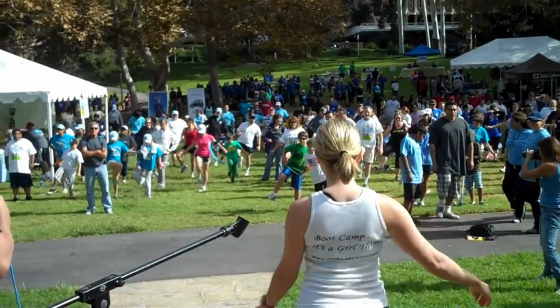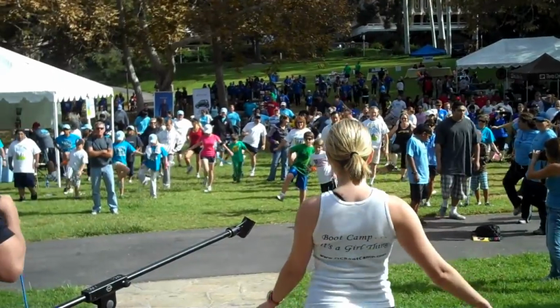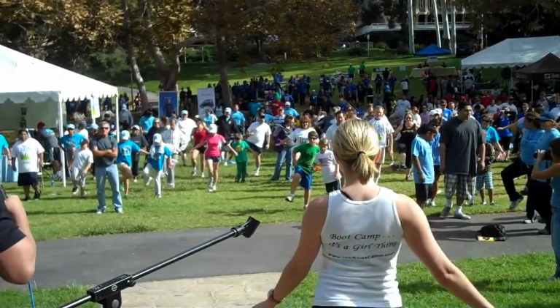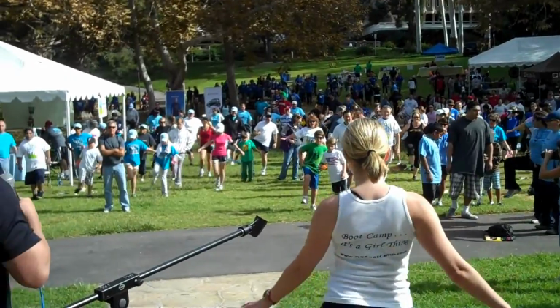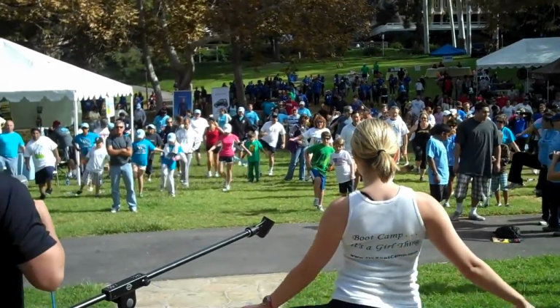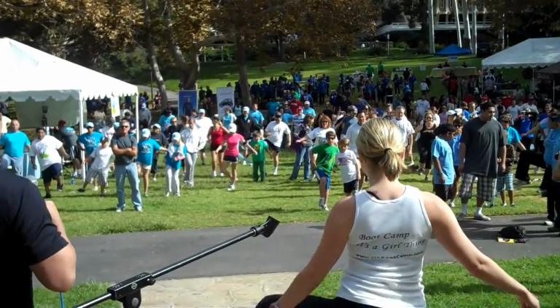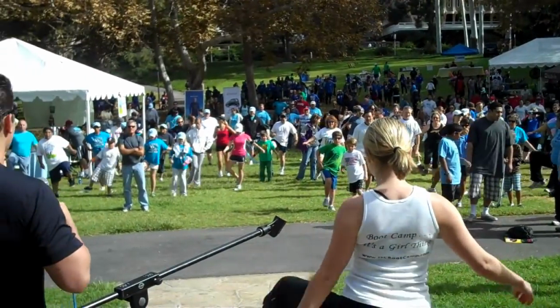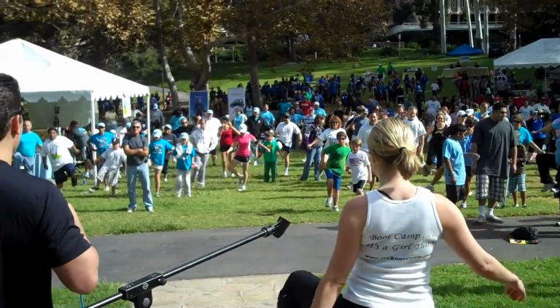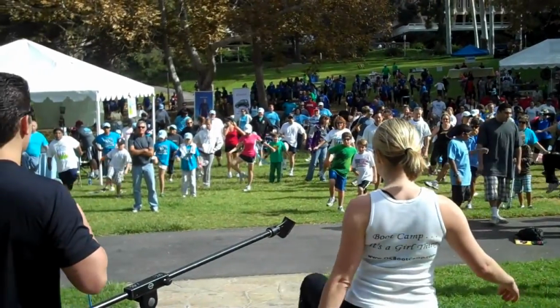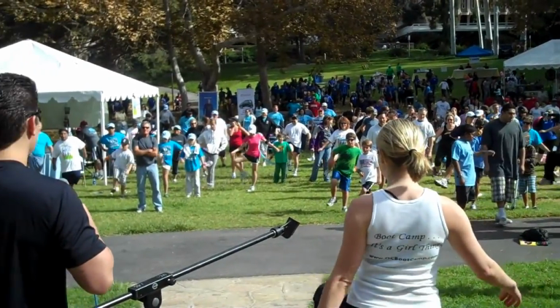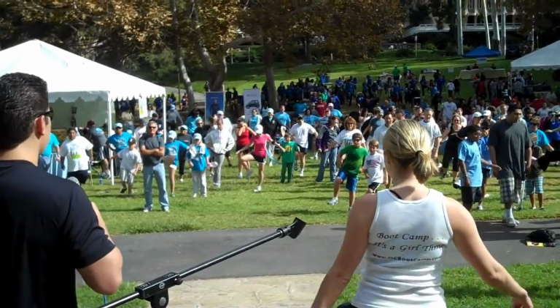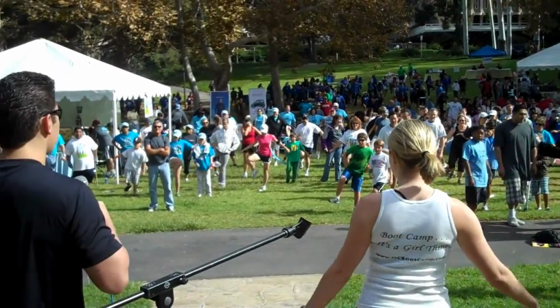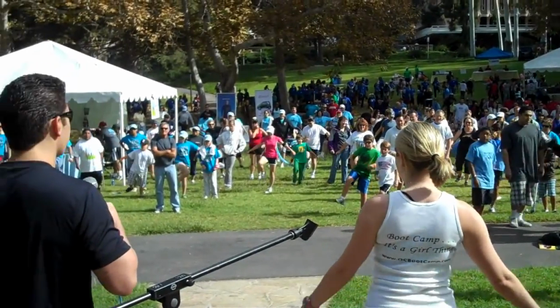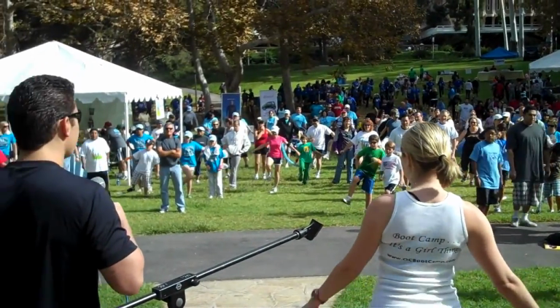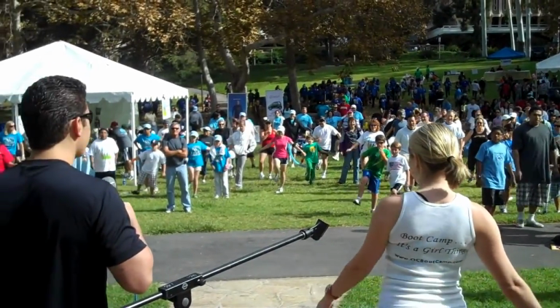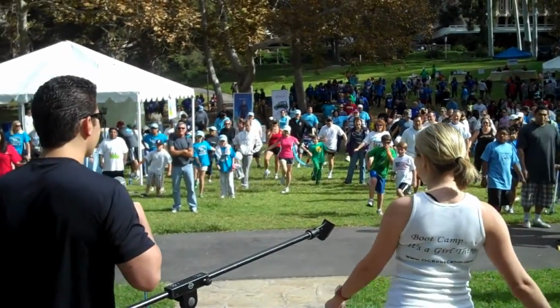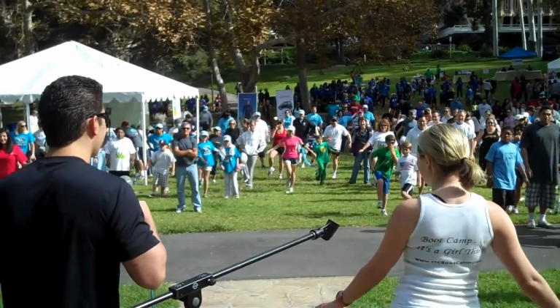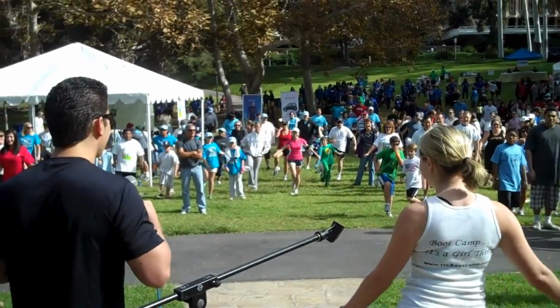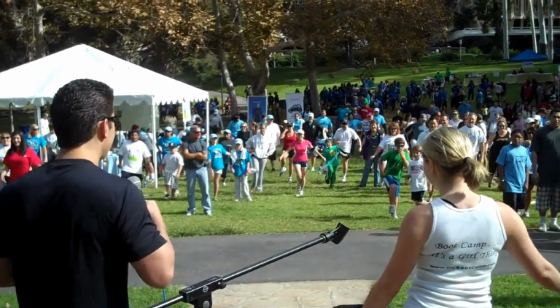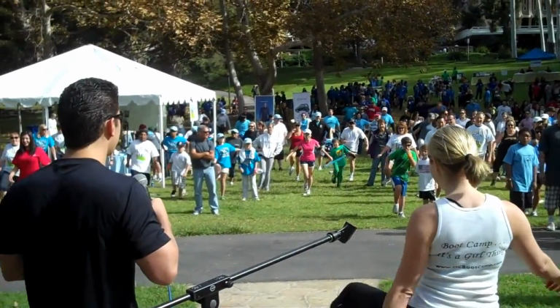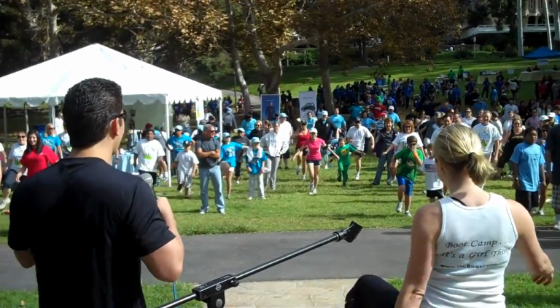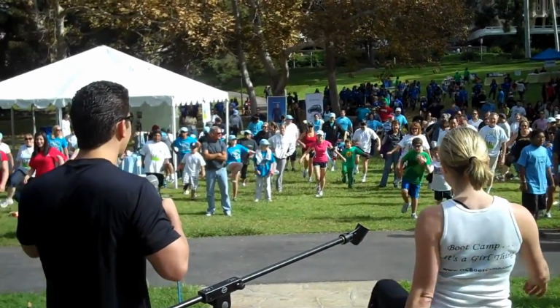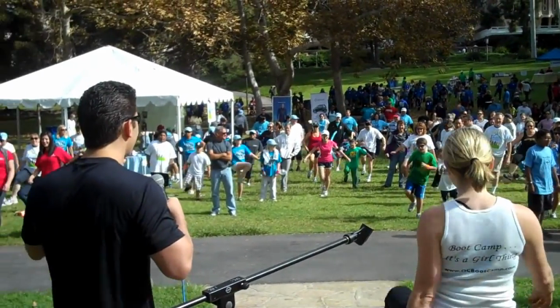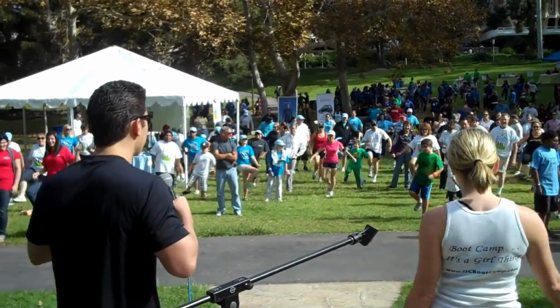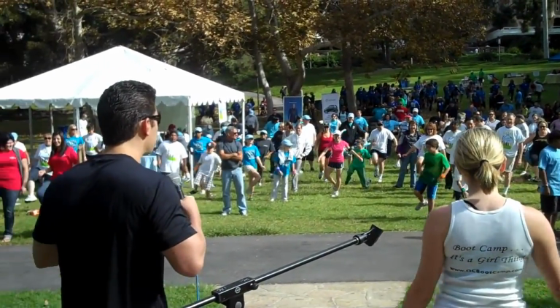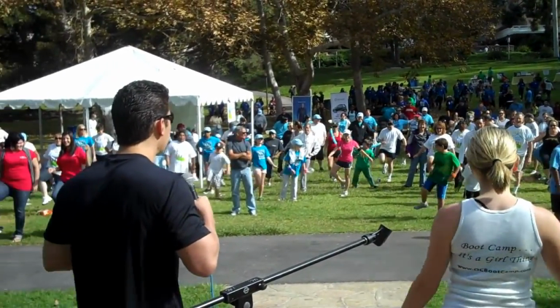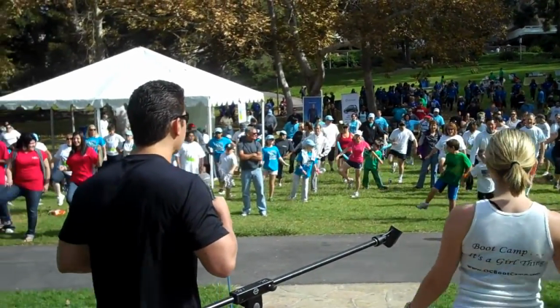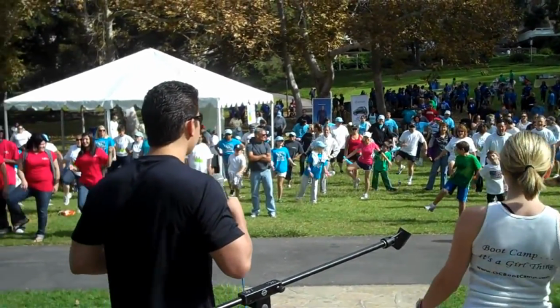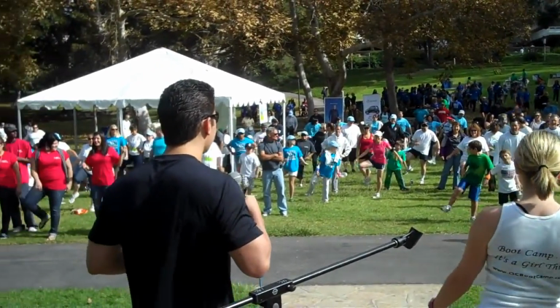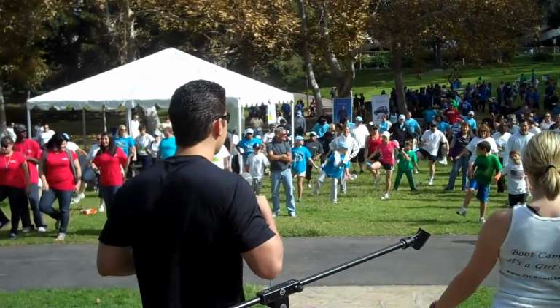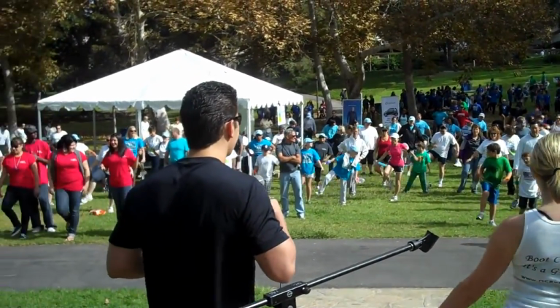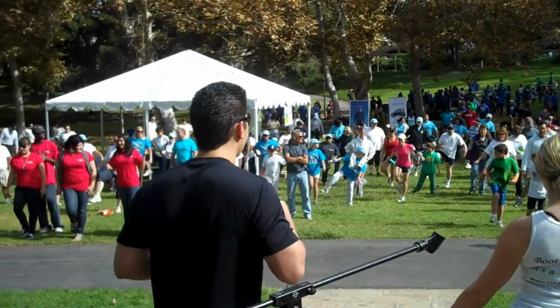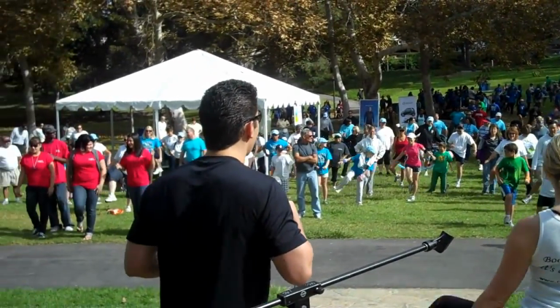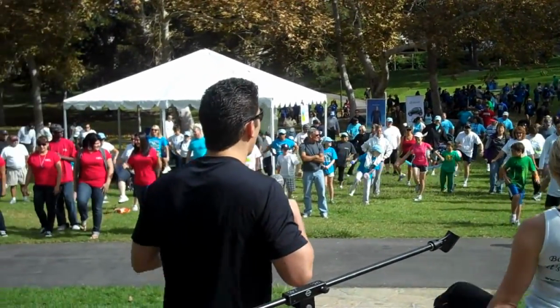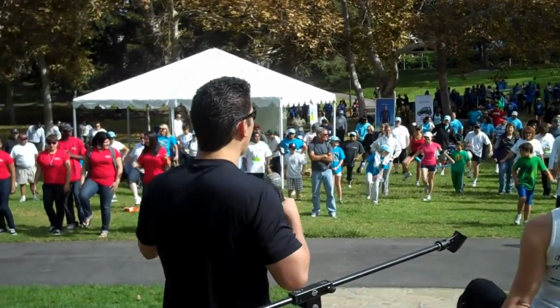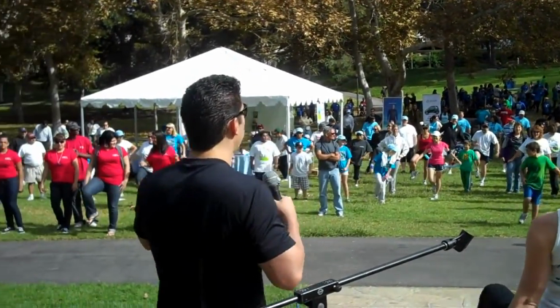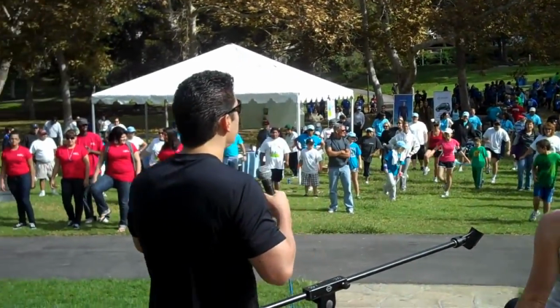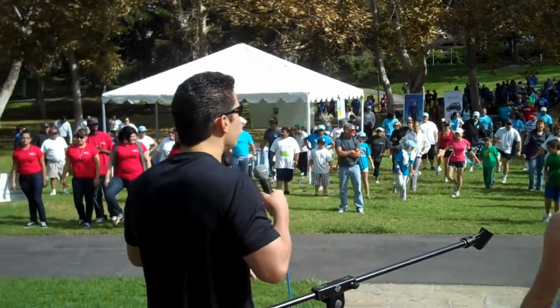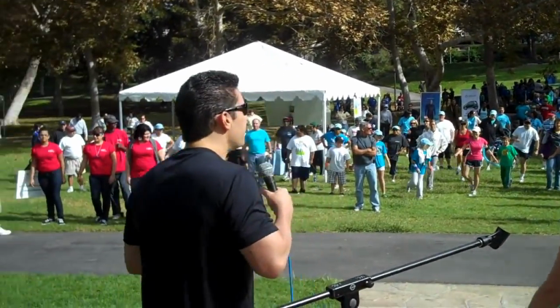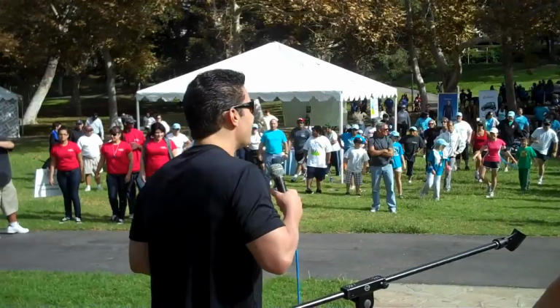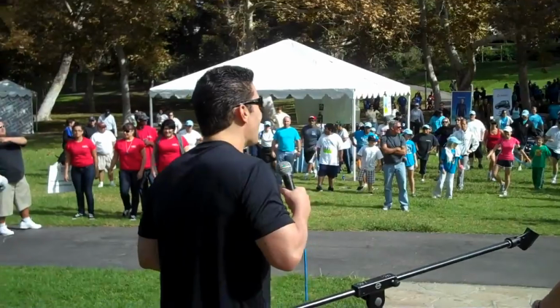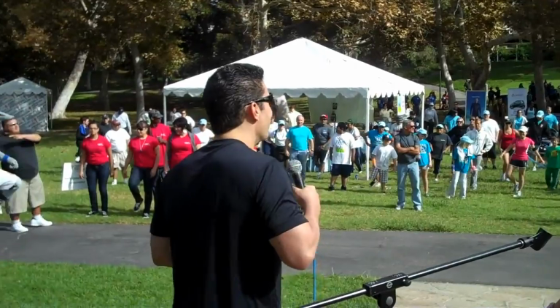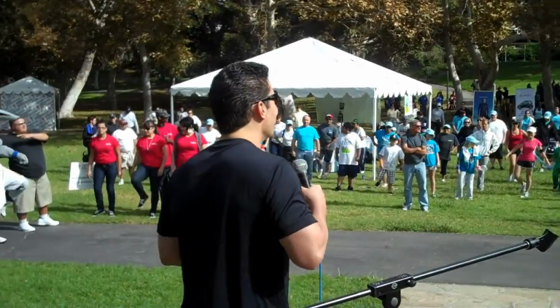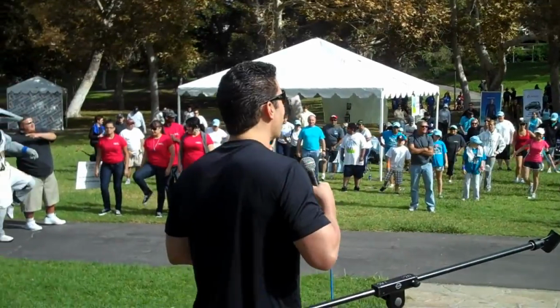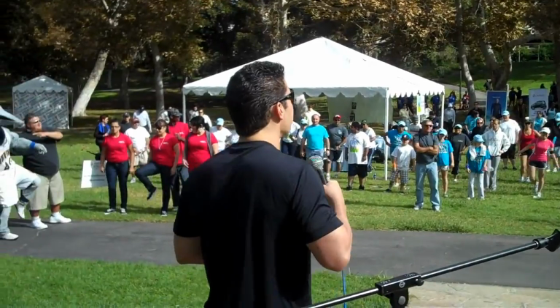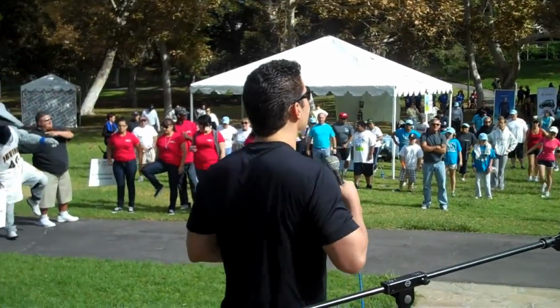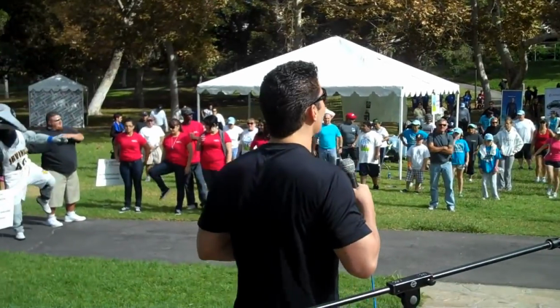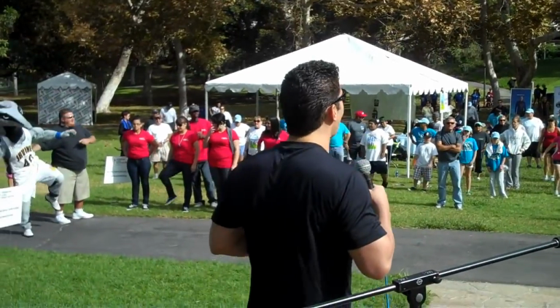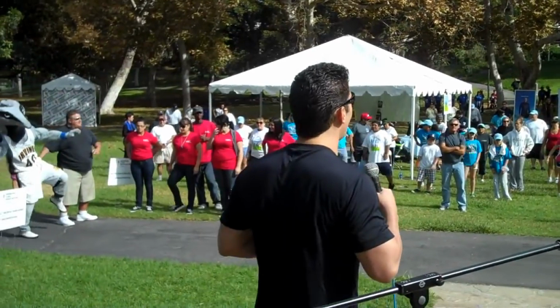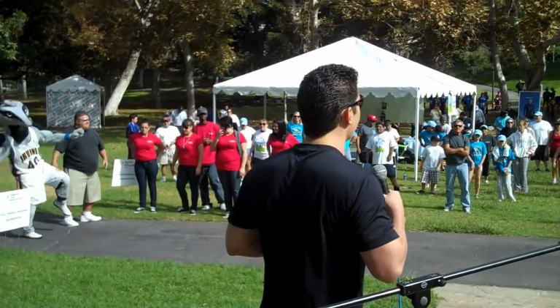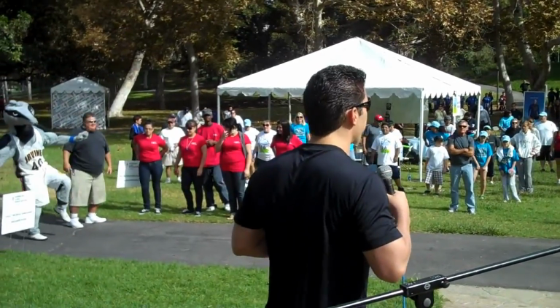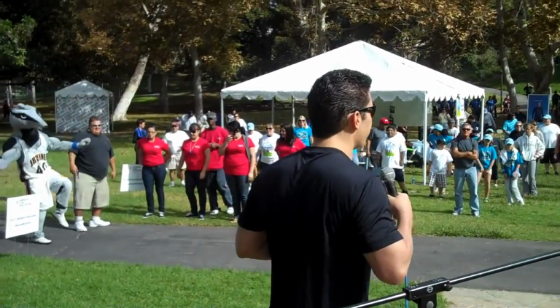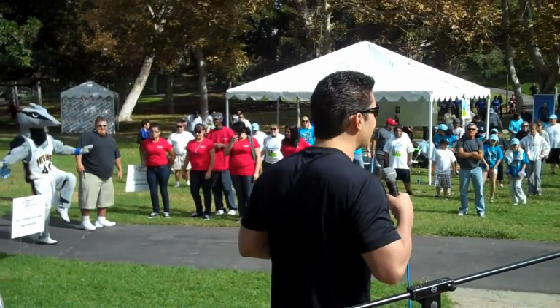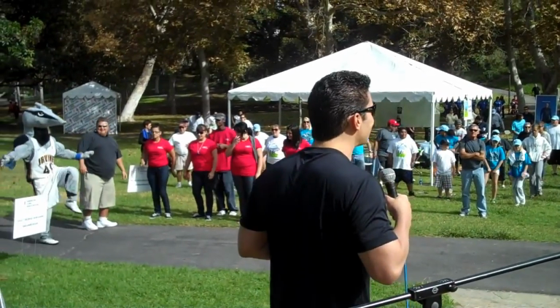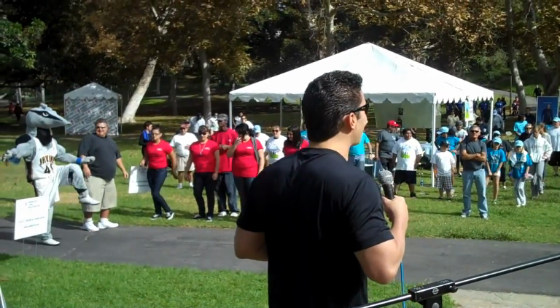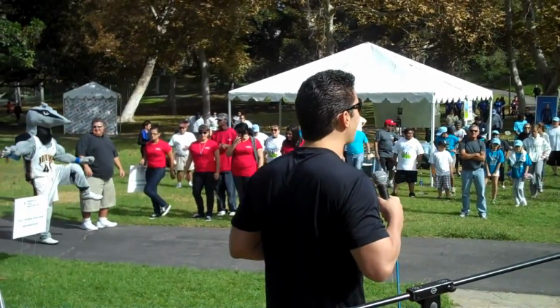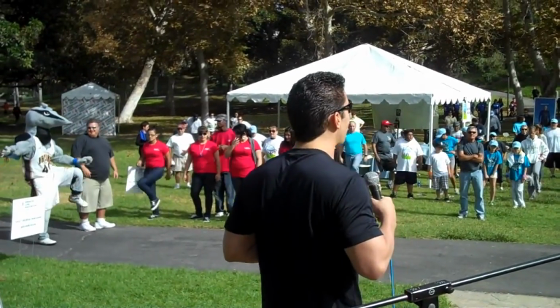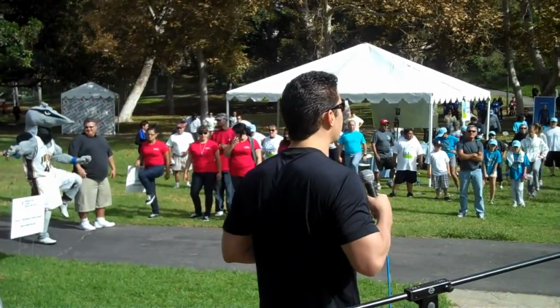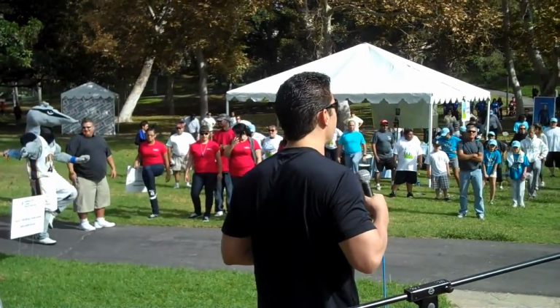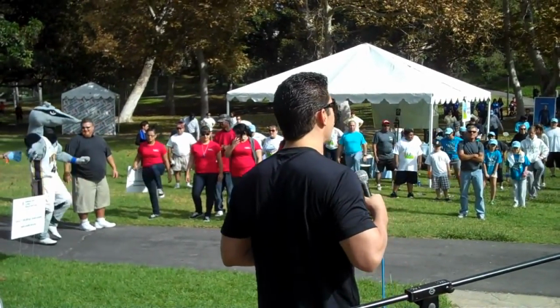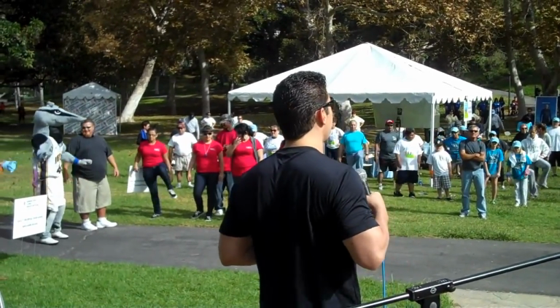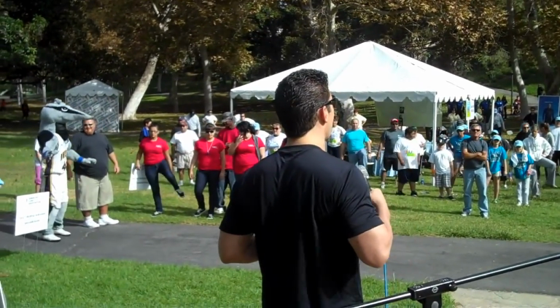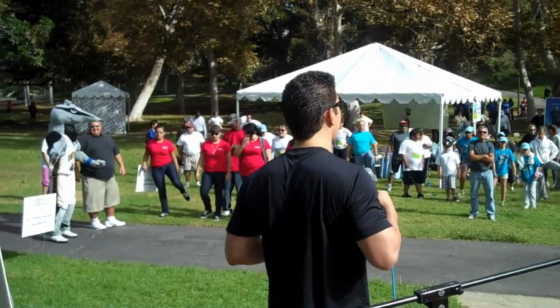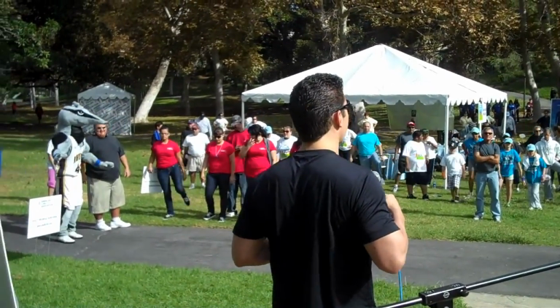Someone thinks I'm kidding because they tipped over. Just get back up, it's cool. Alright, put your foot down, other side, from the inside out to begin with.